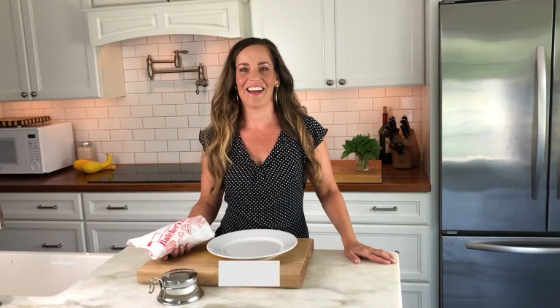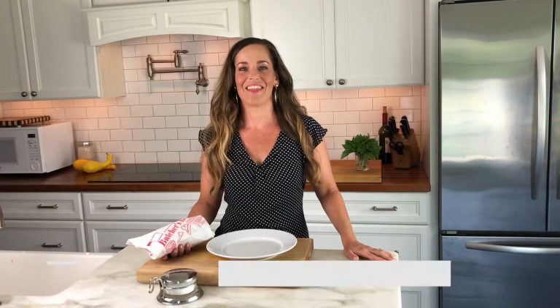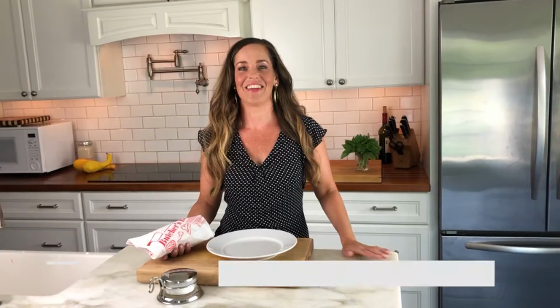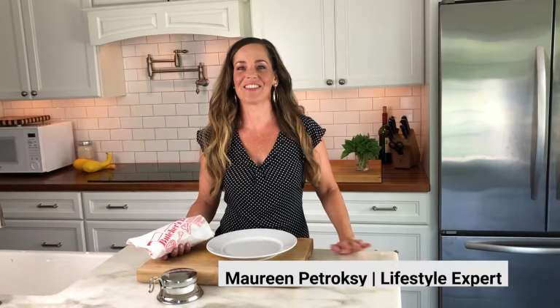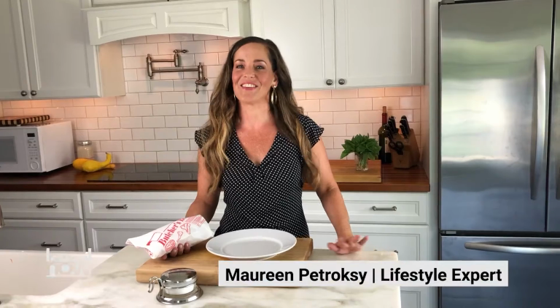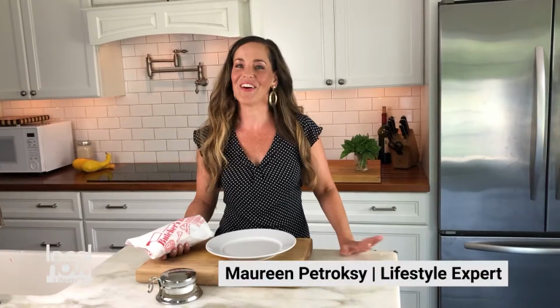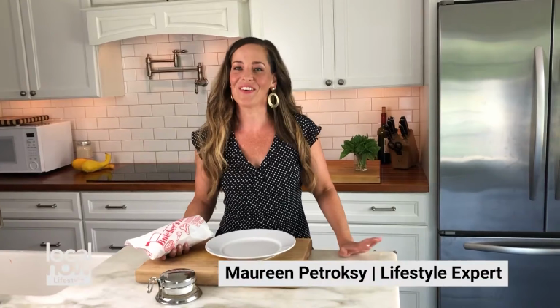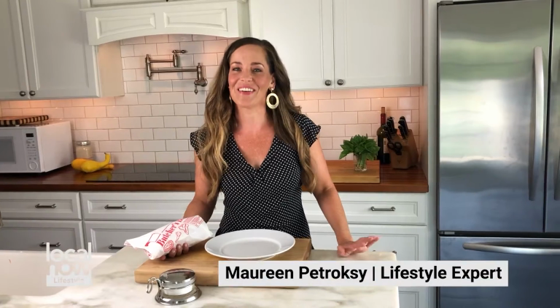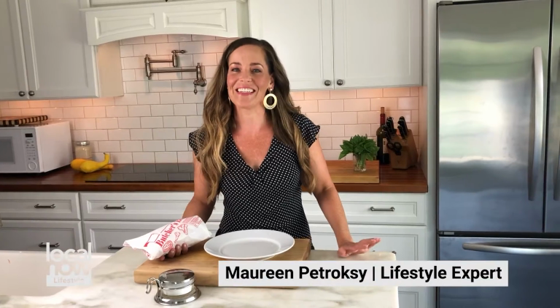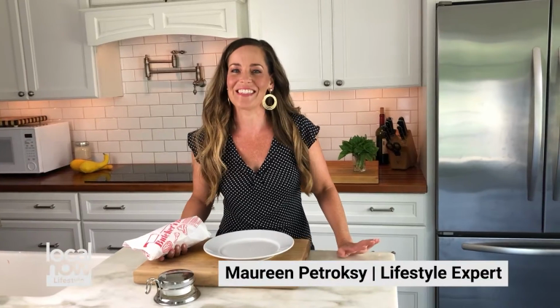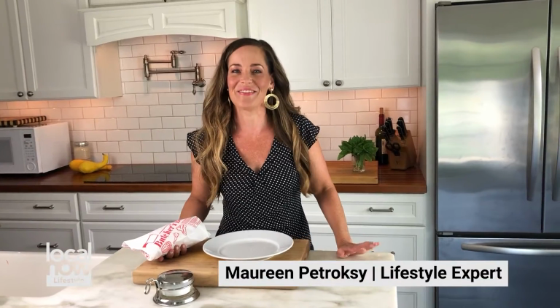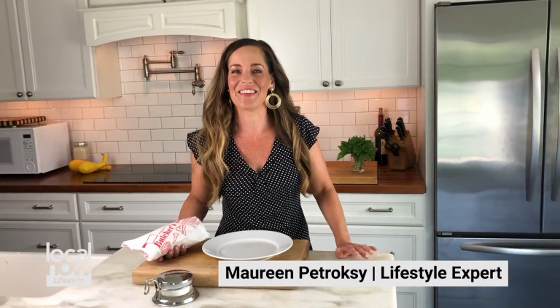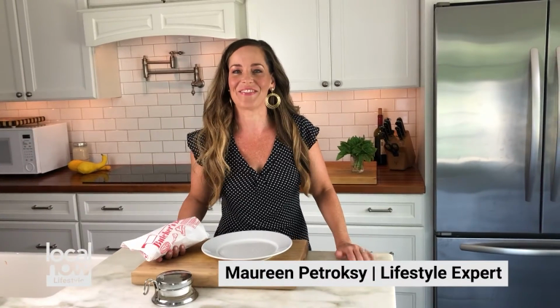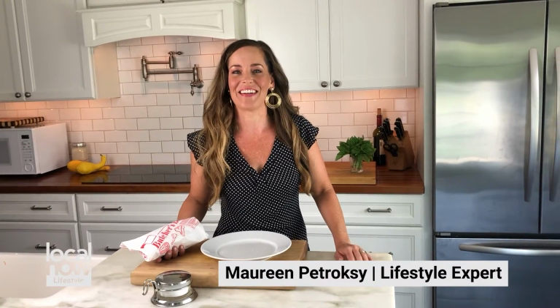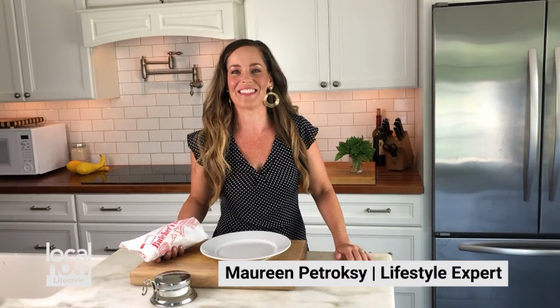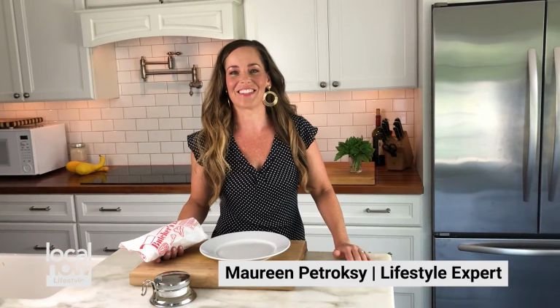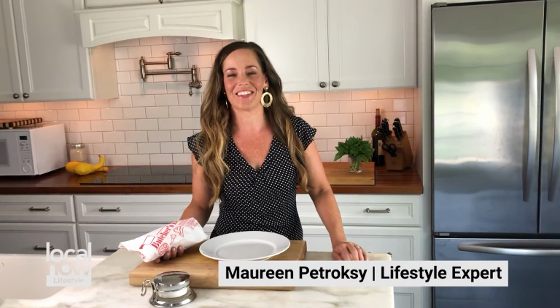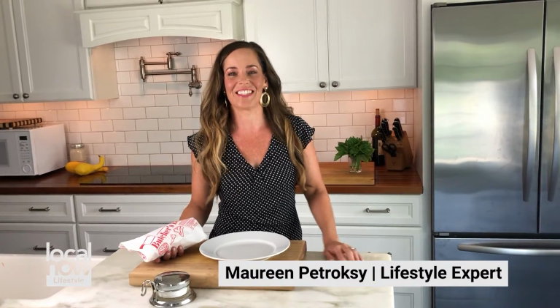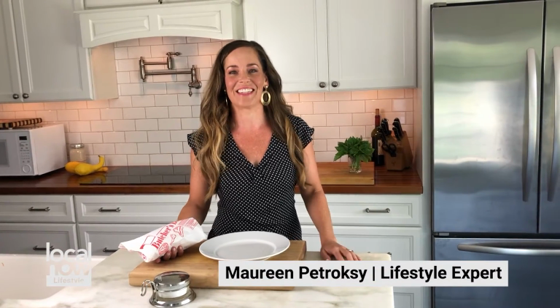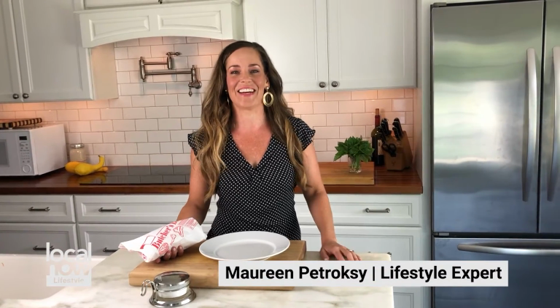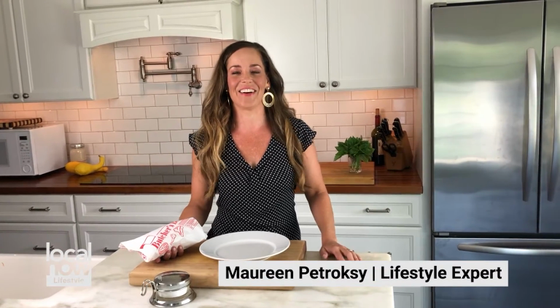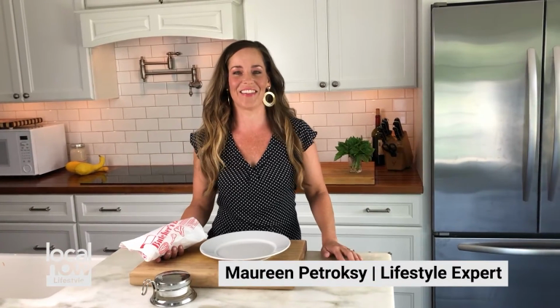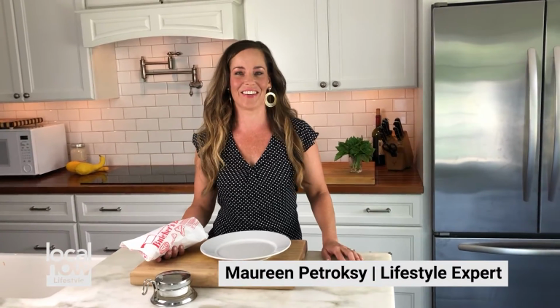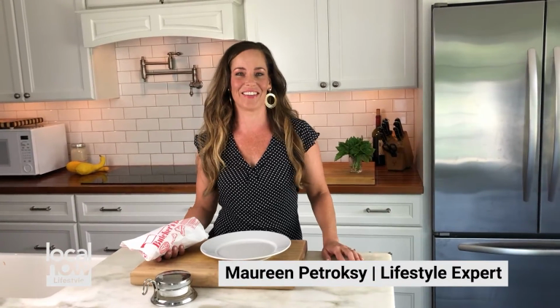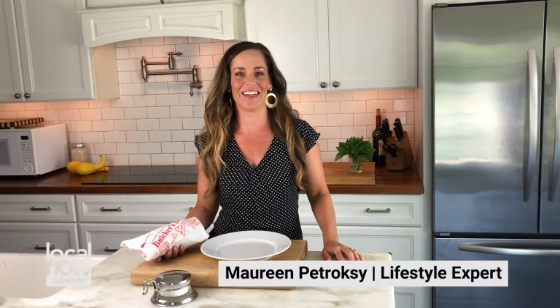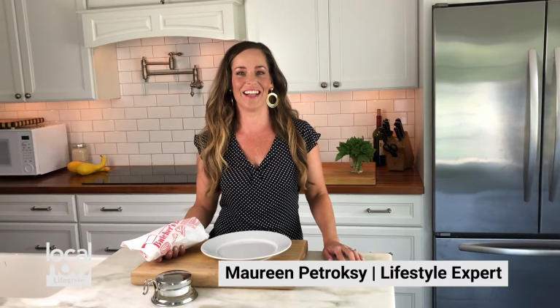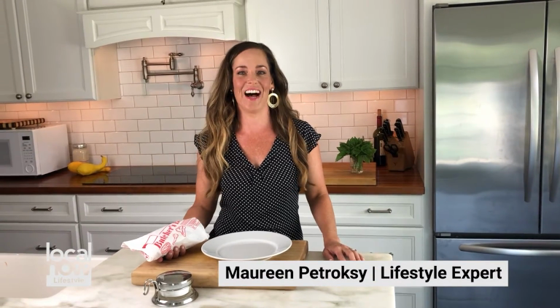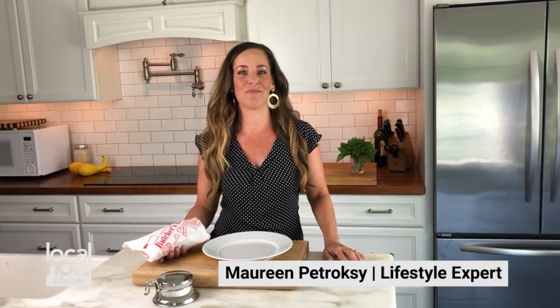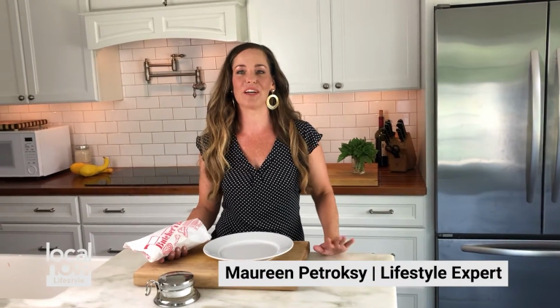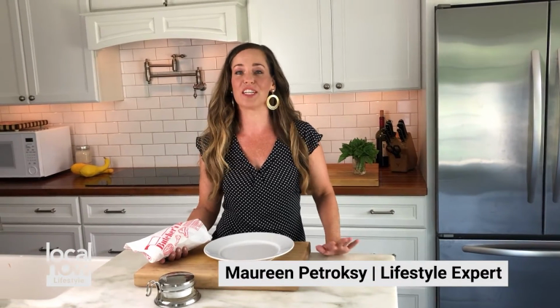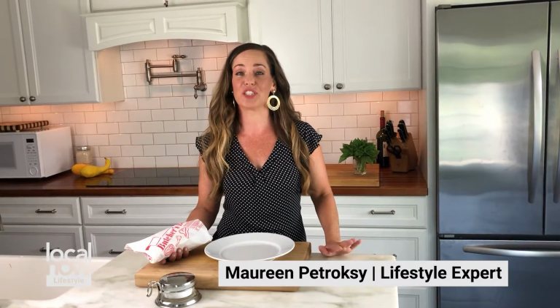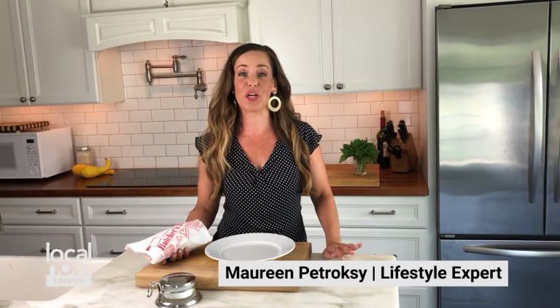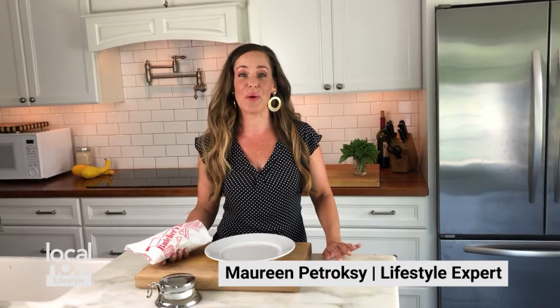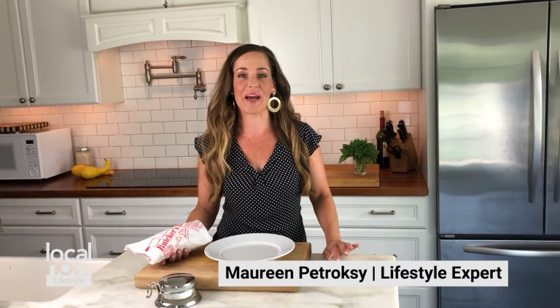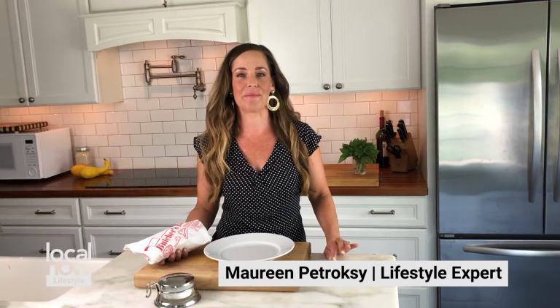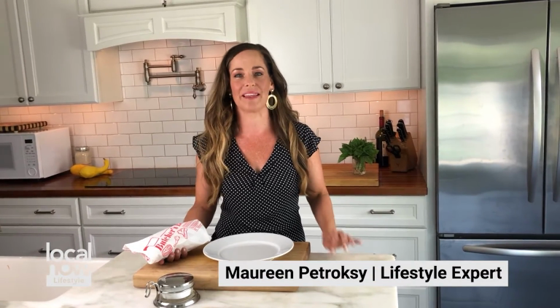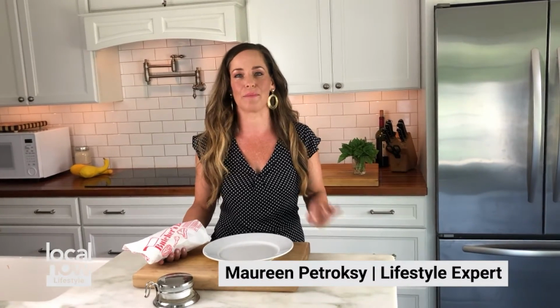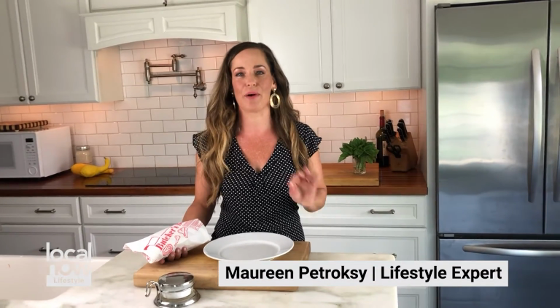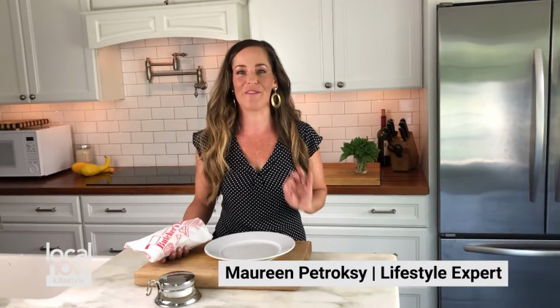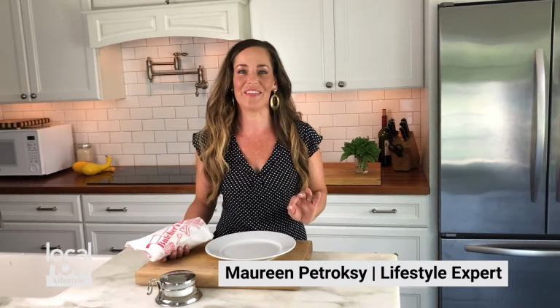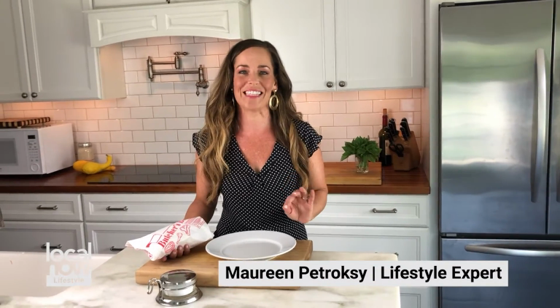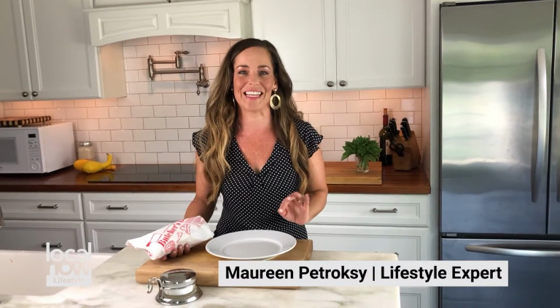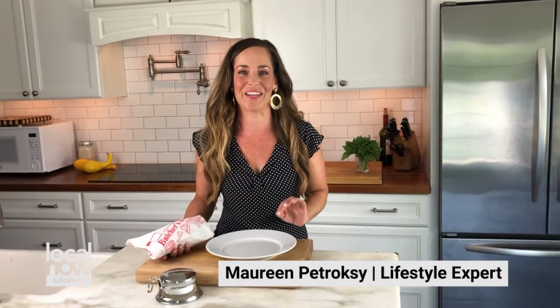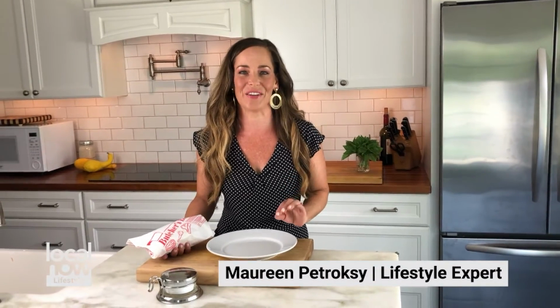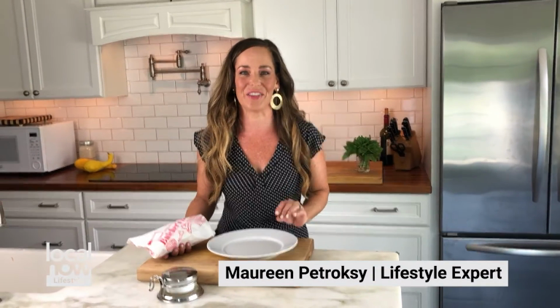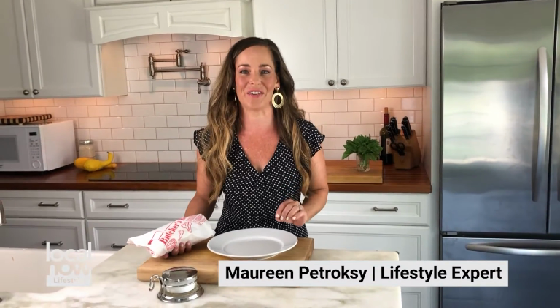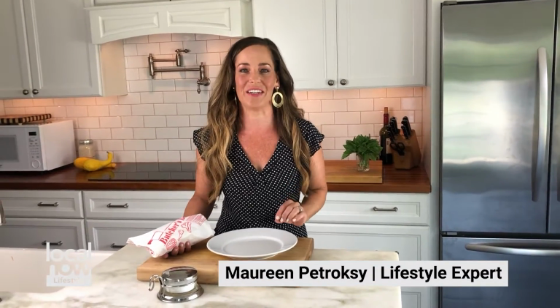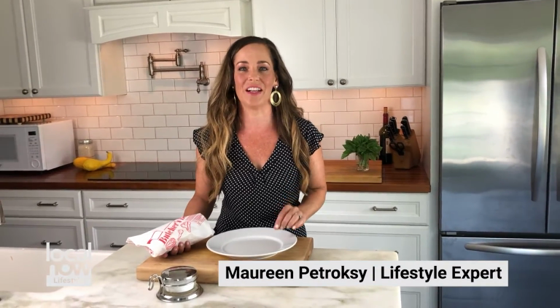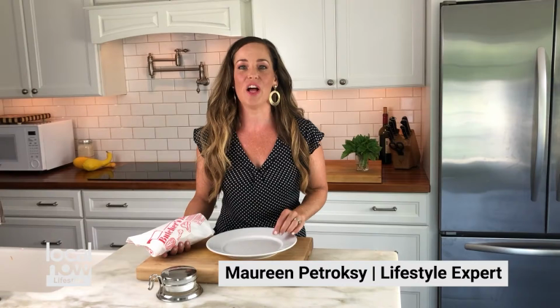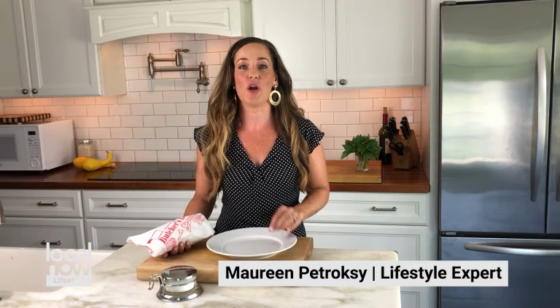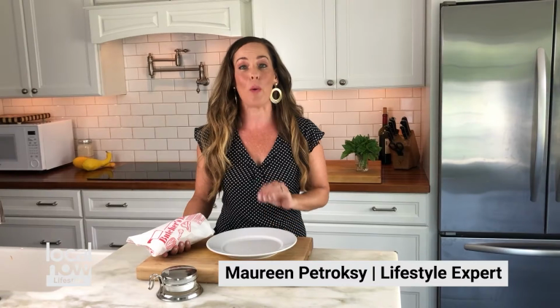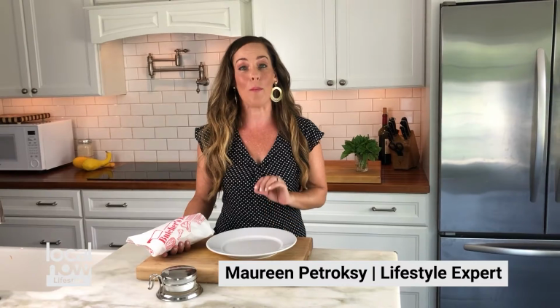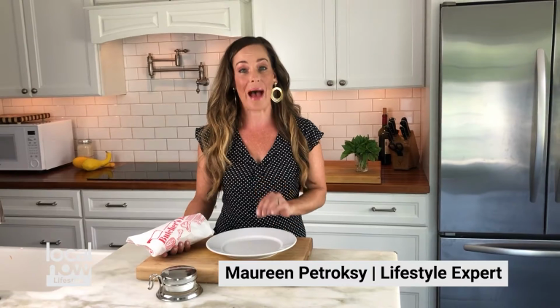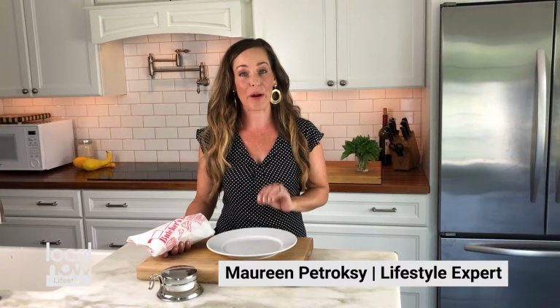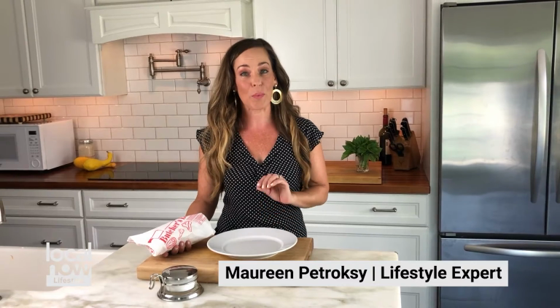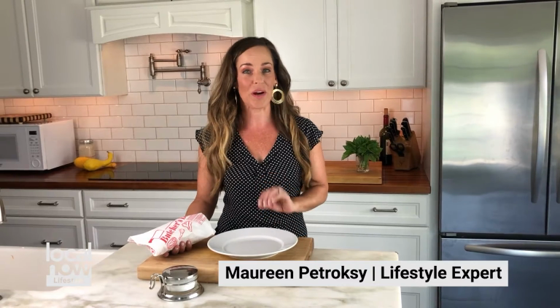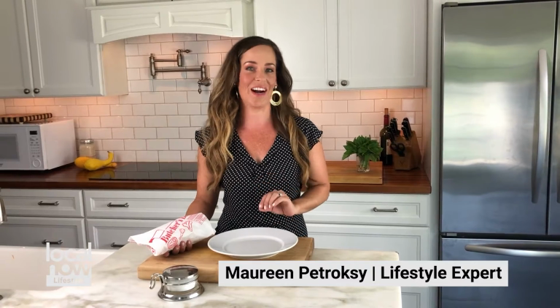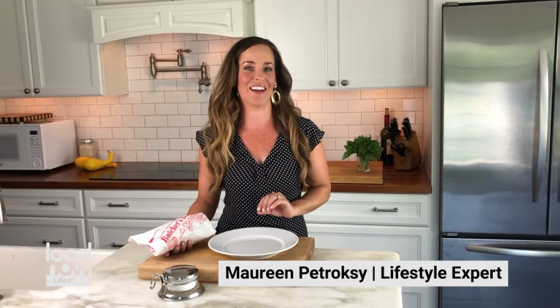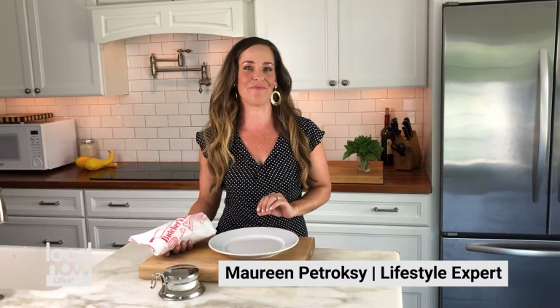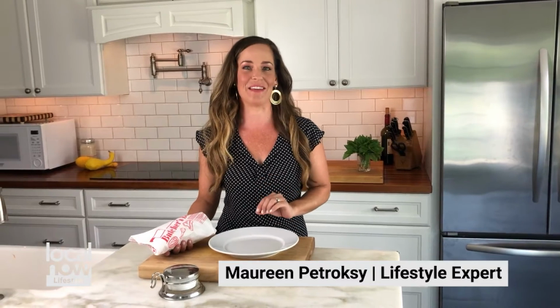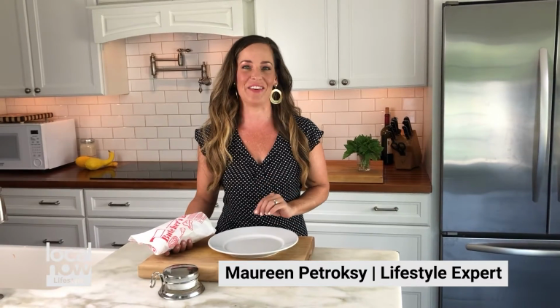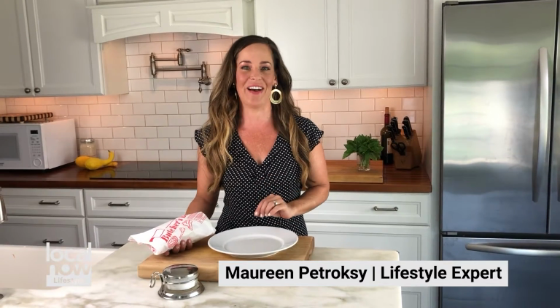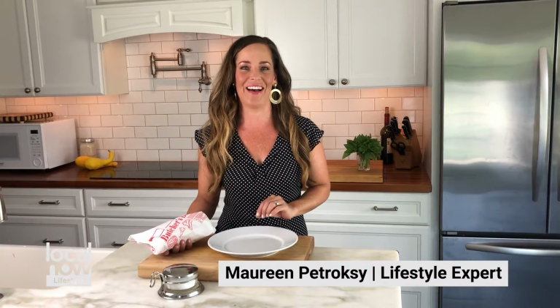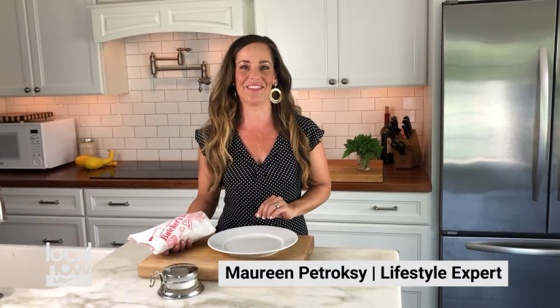There's no reason to be afraid to cook steak on the grill. I'm going to show you how to make the perfect steak on the grill, no matter what cut of meat you have.